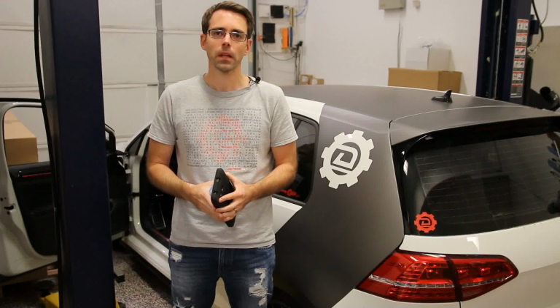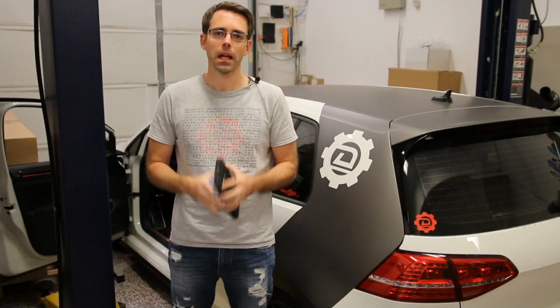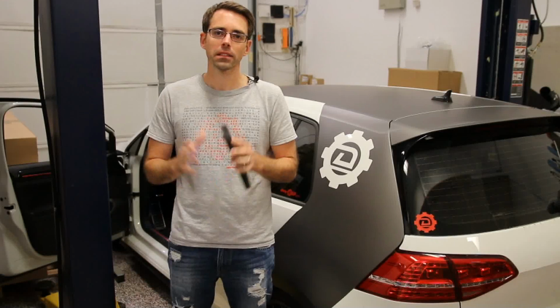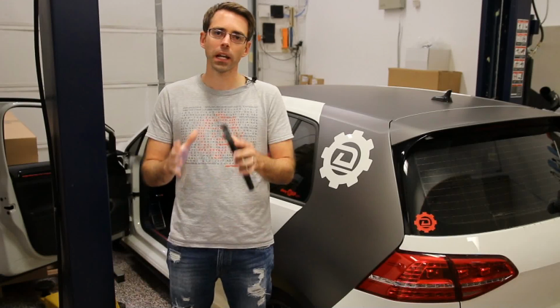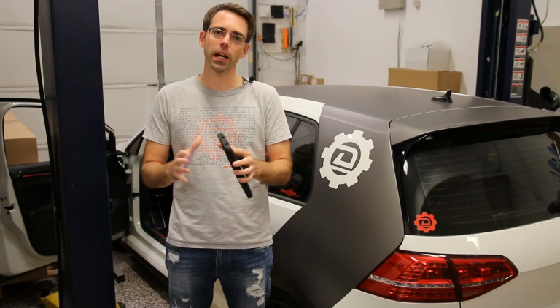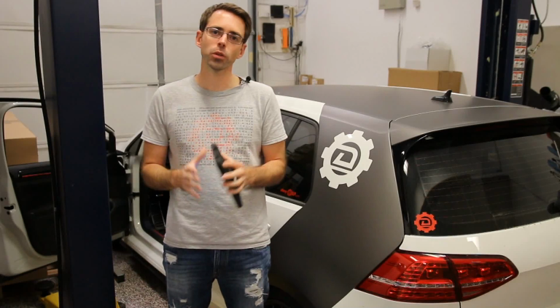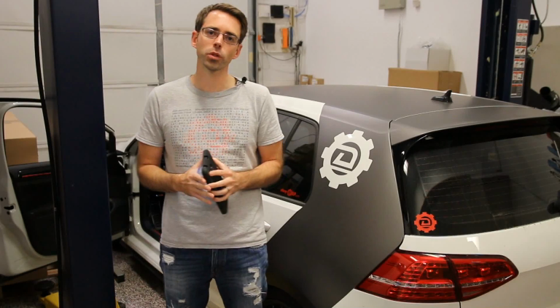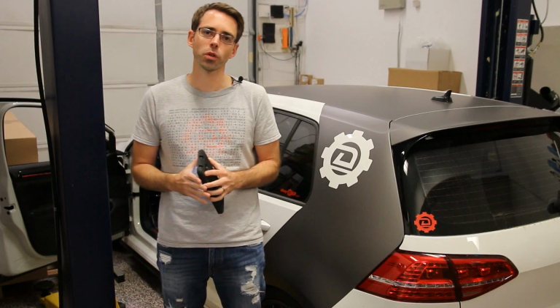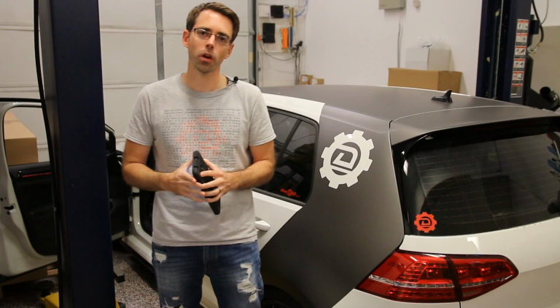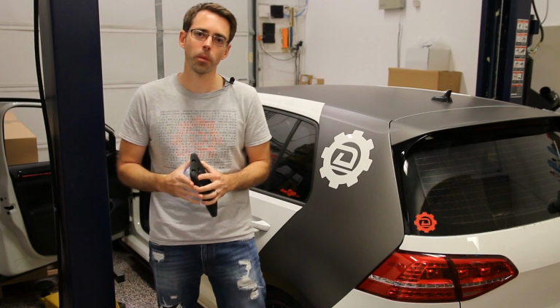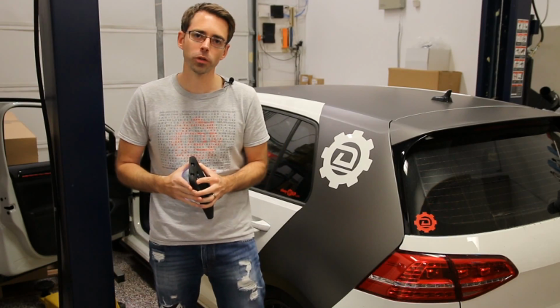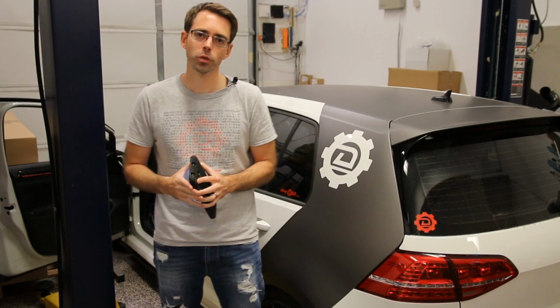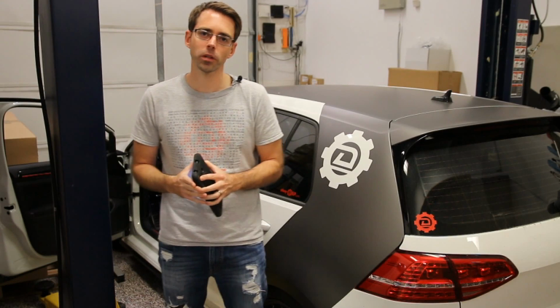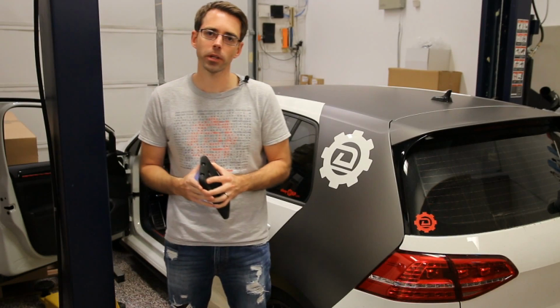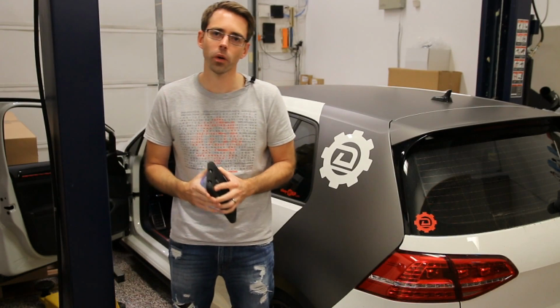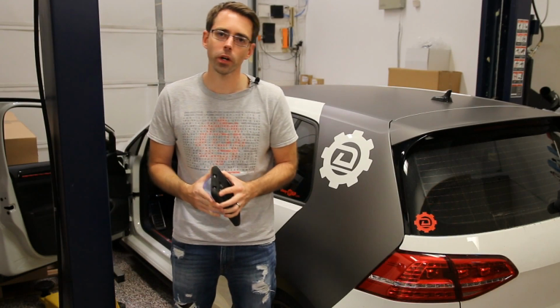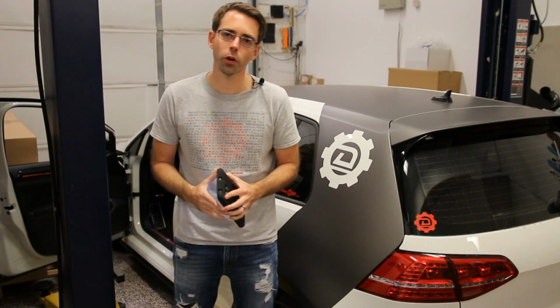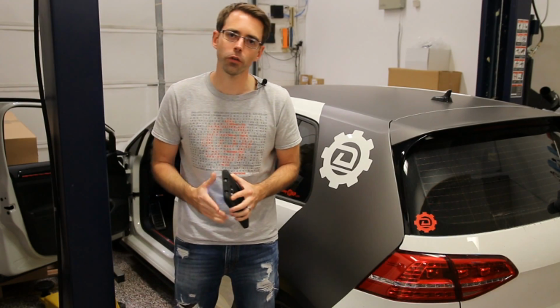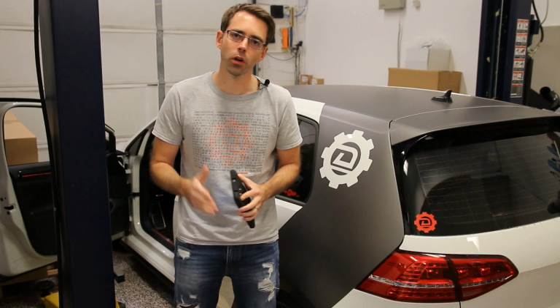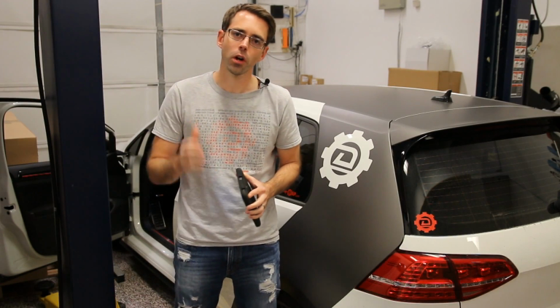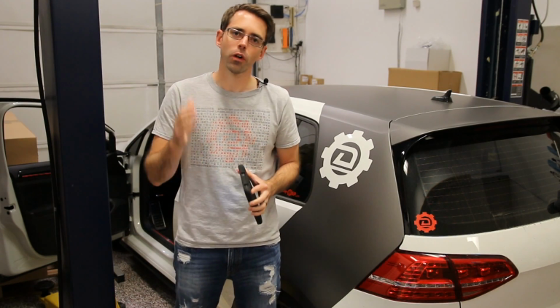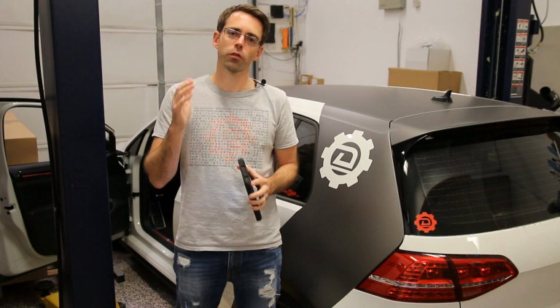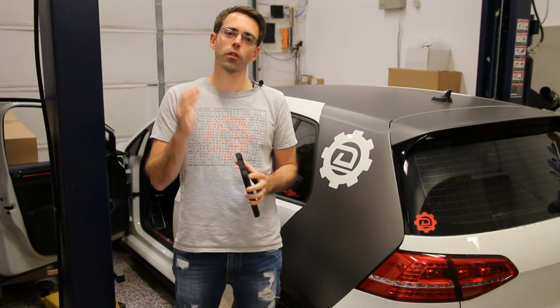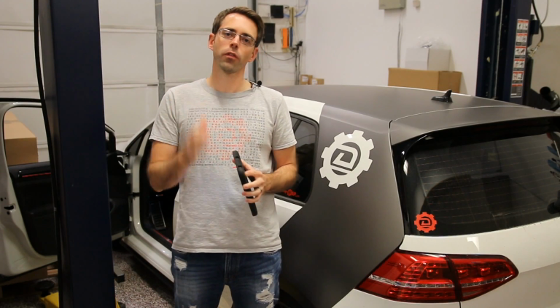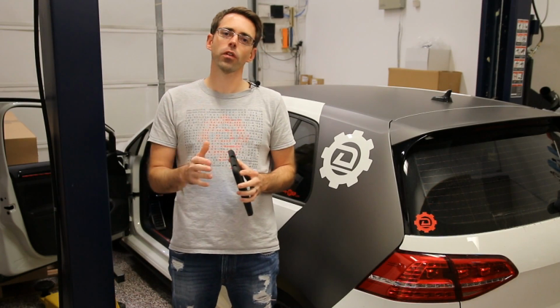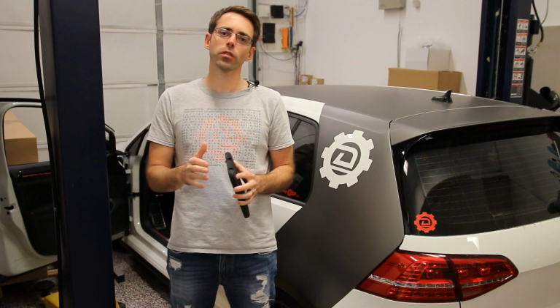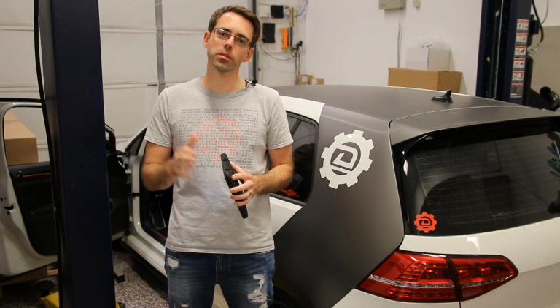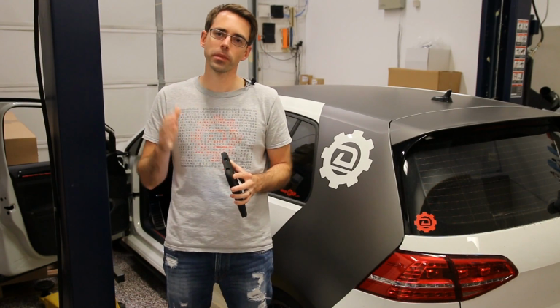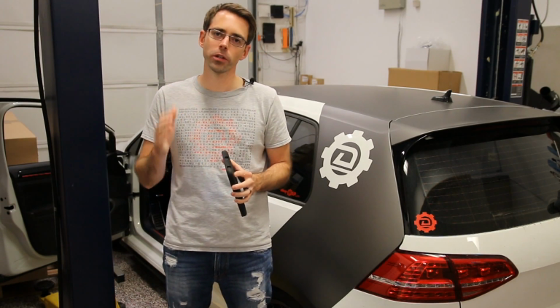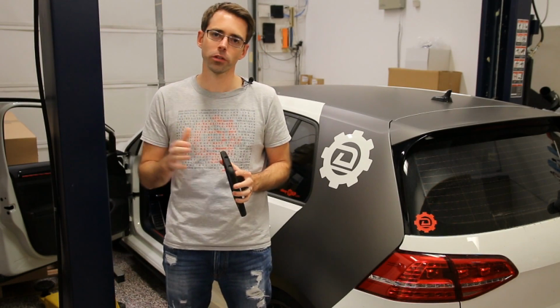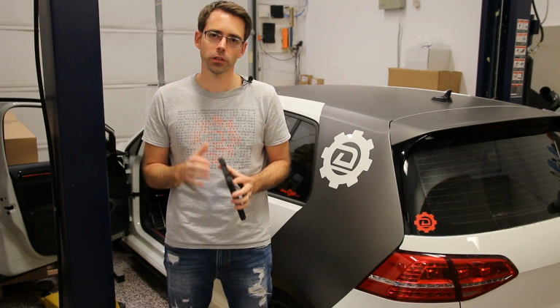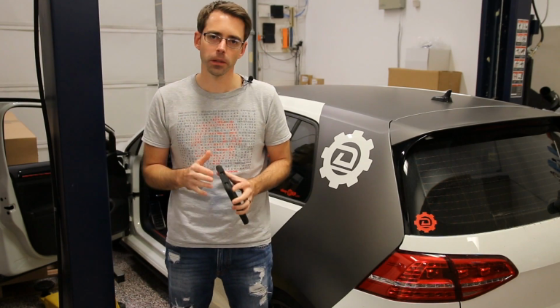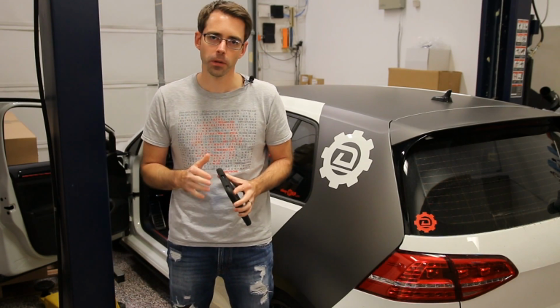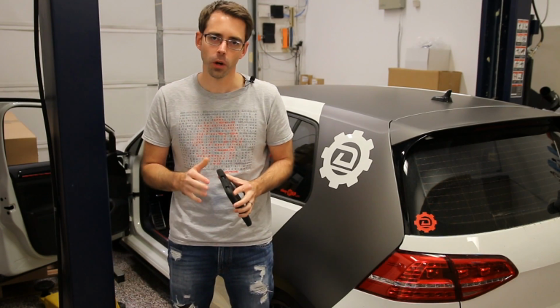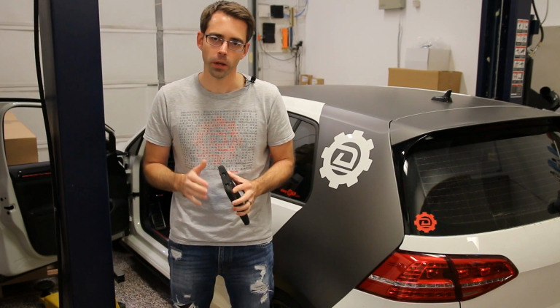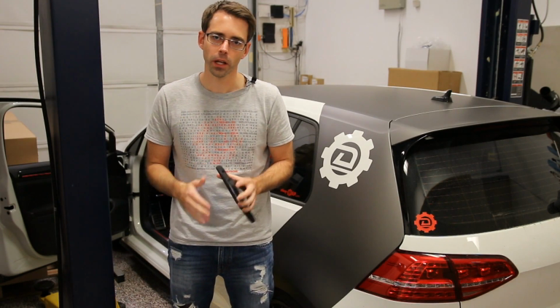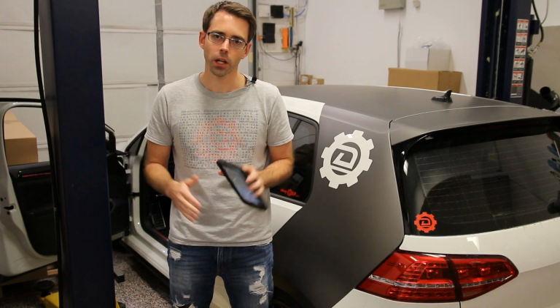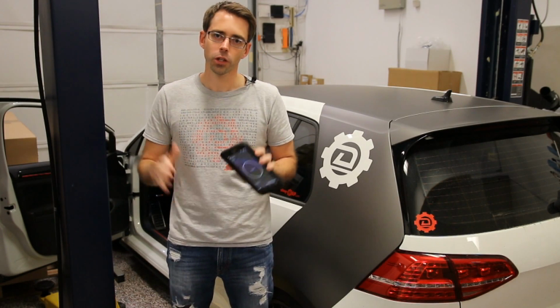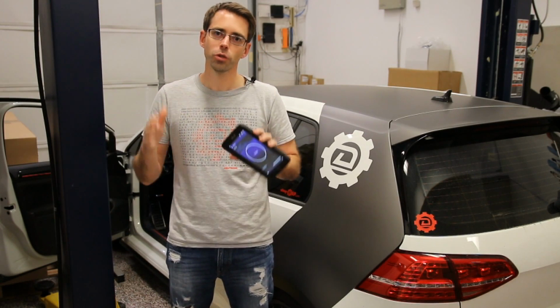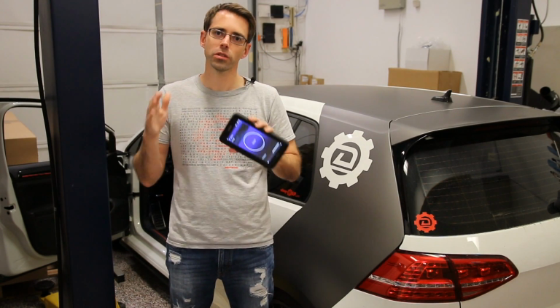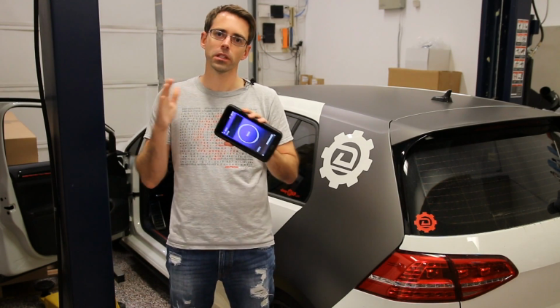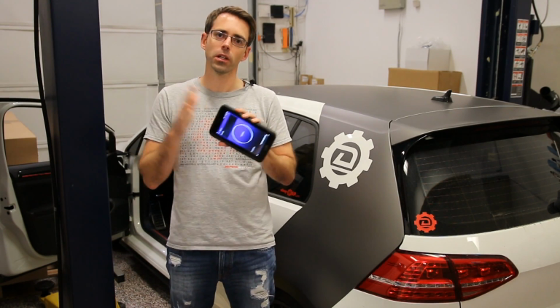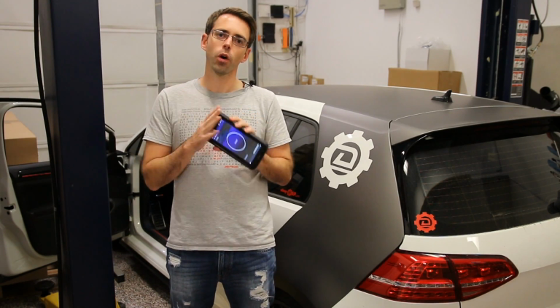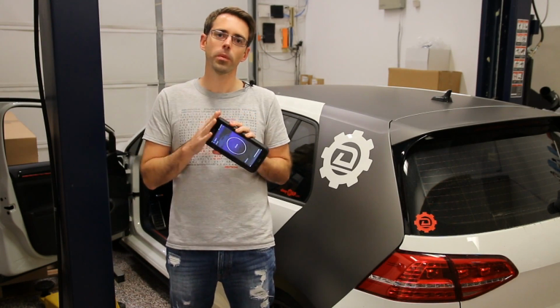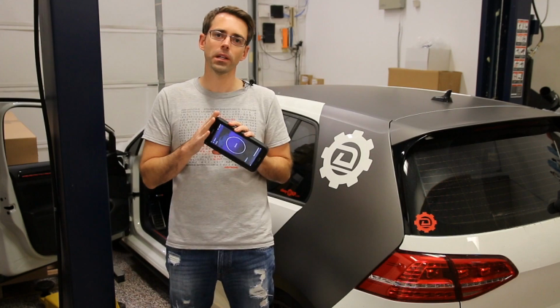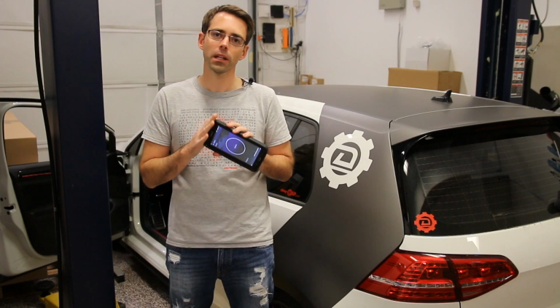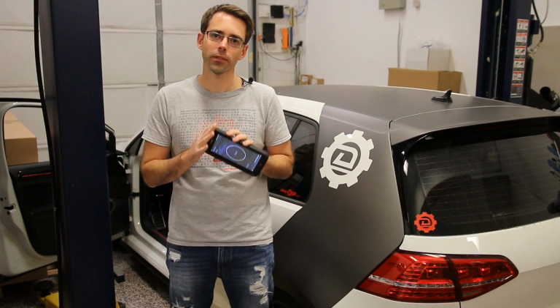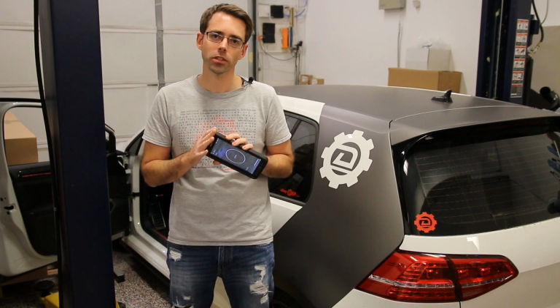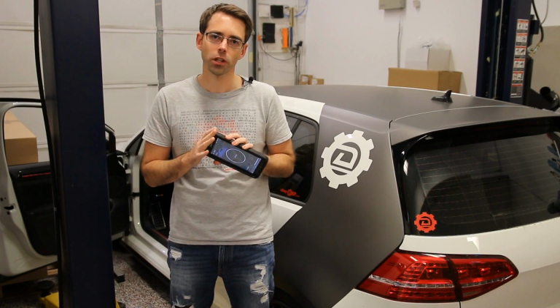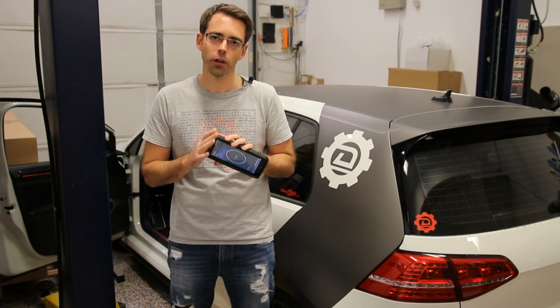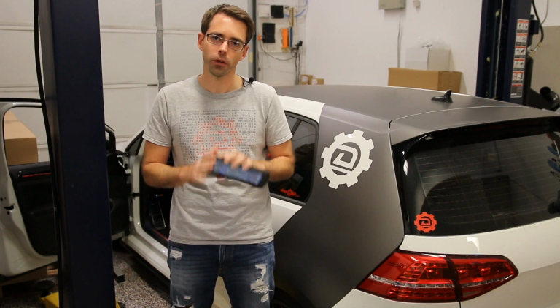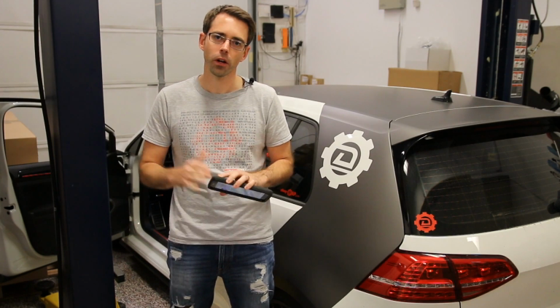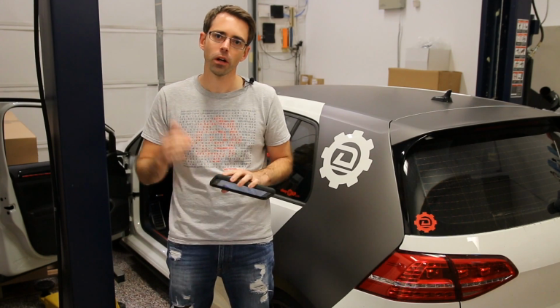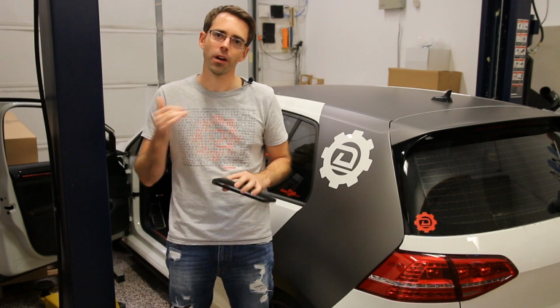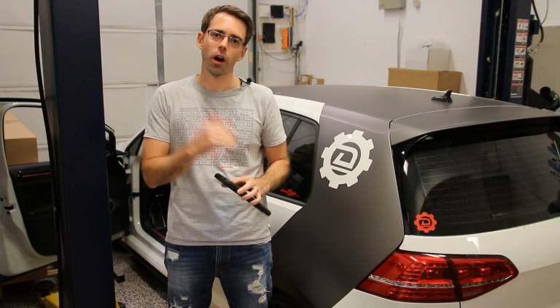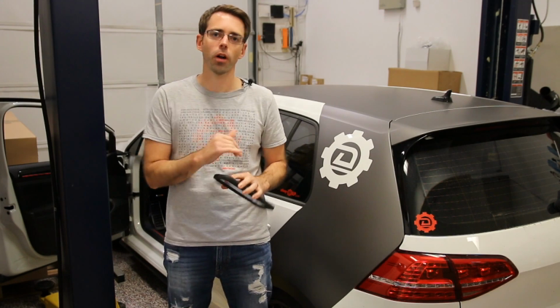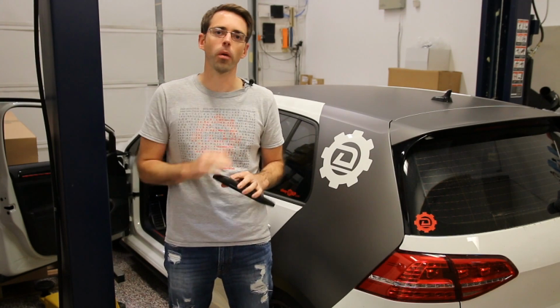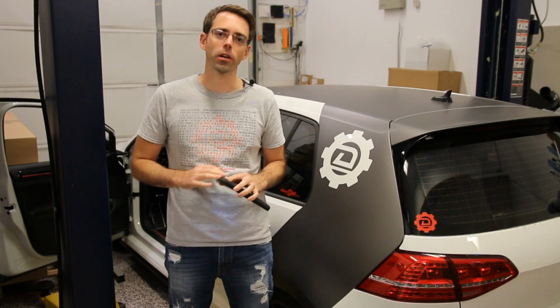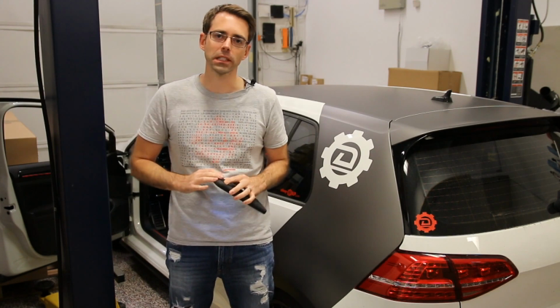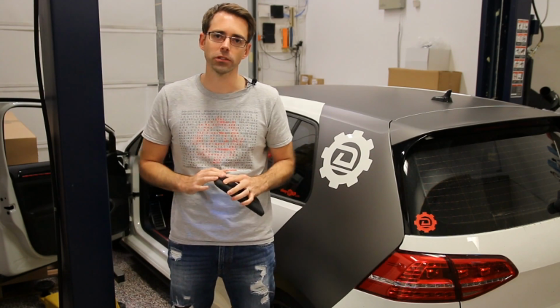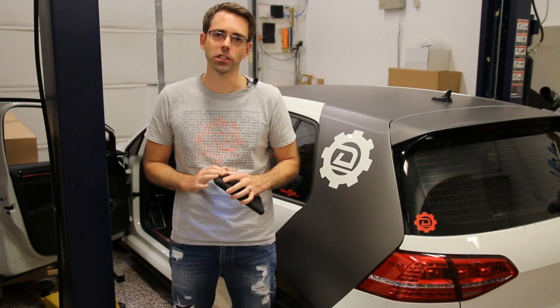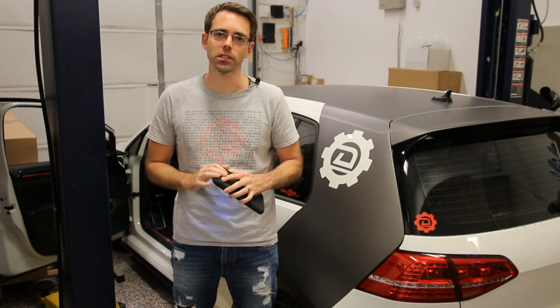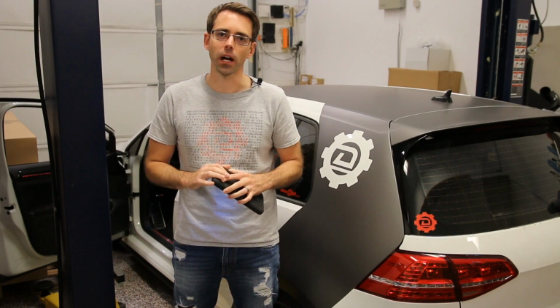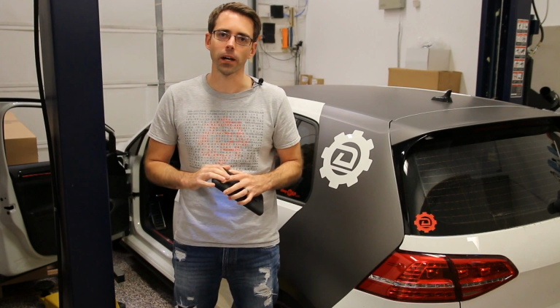Today at Deutsche Auto Parts we're going to be going over reverse mirror dip coding using the OBD11 software on our Mark 7 GTI.